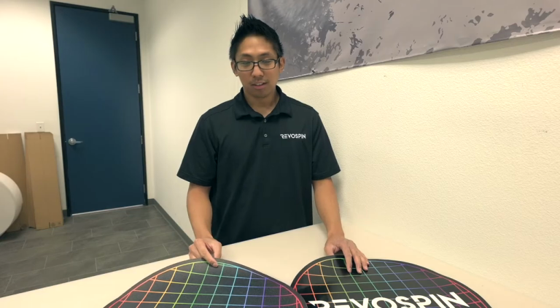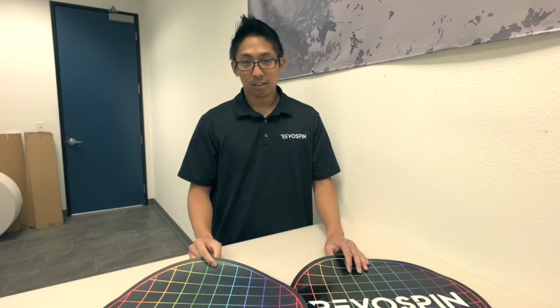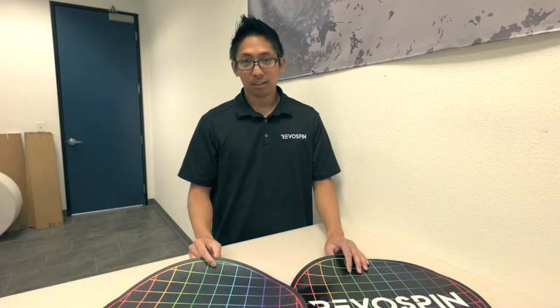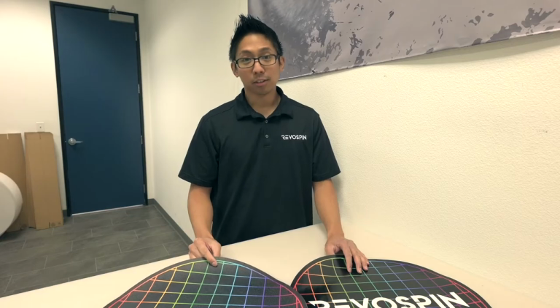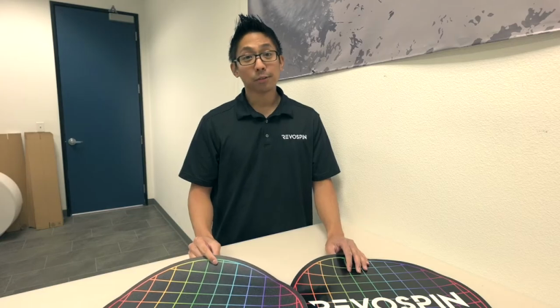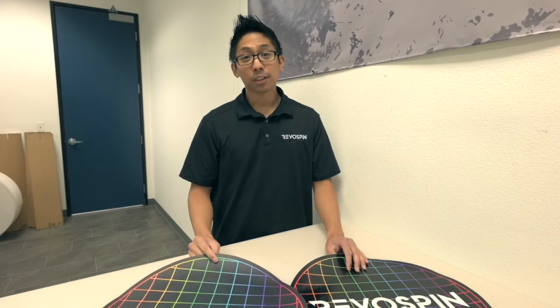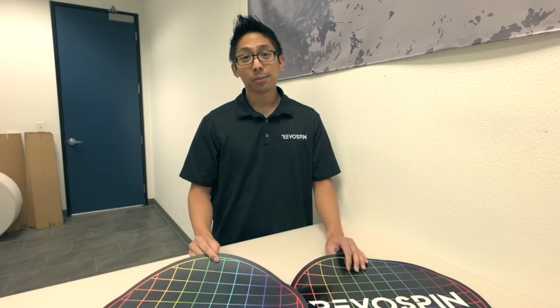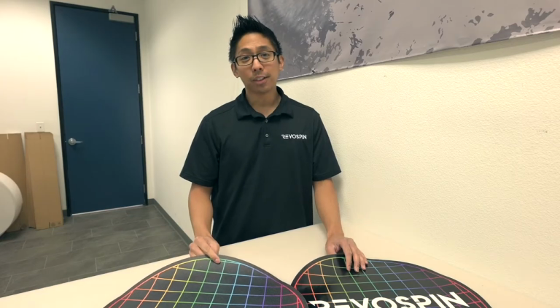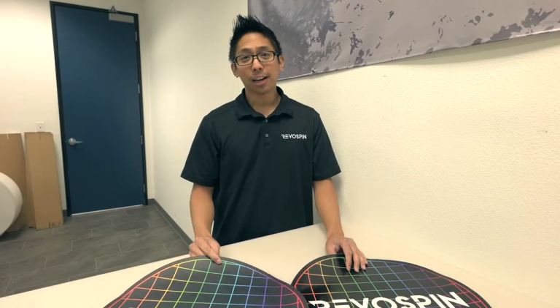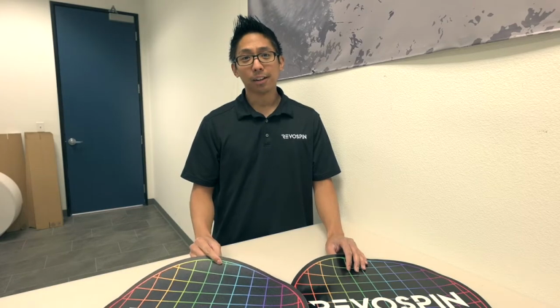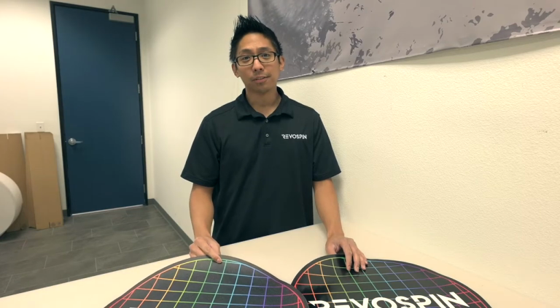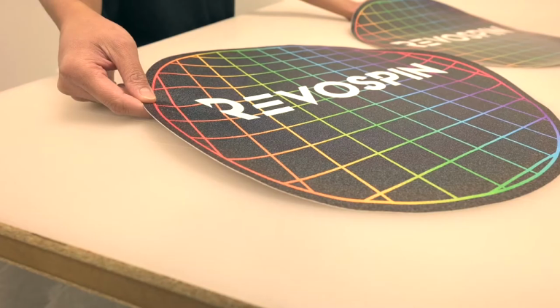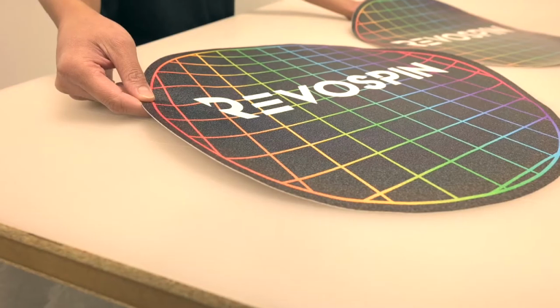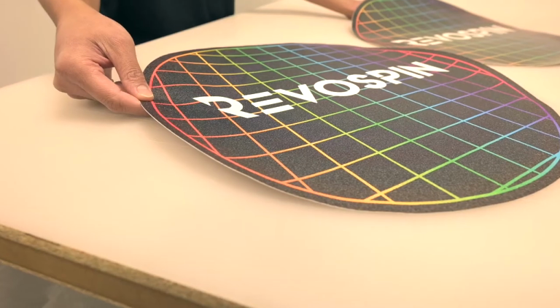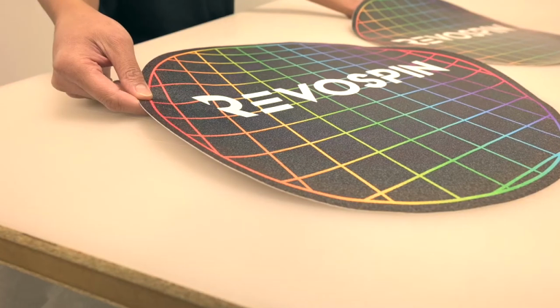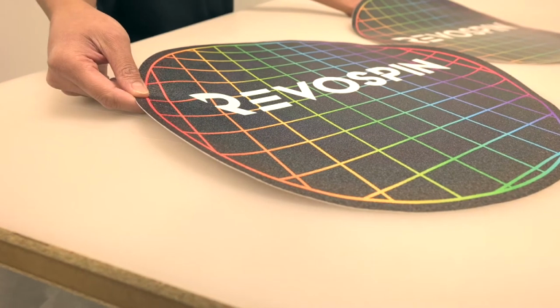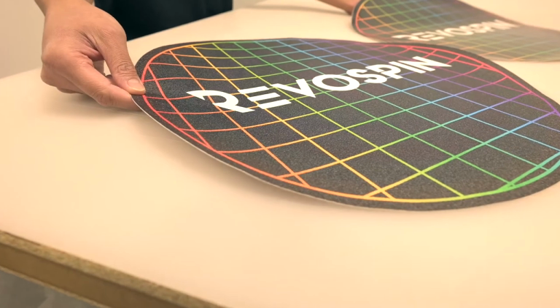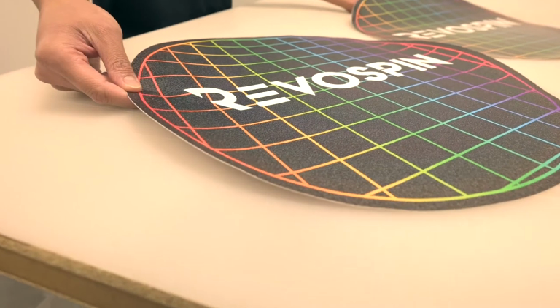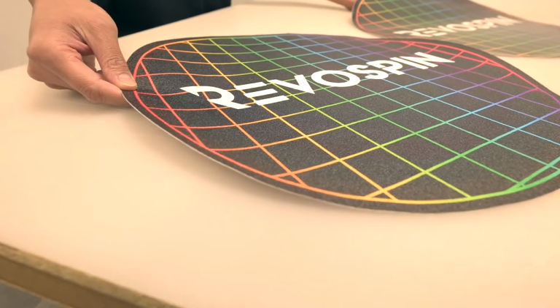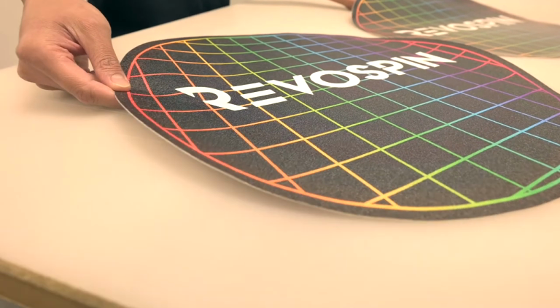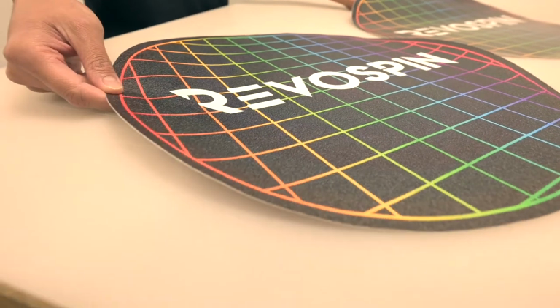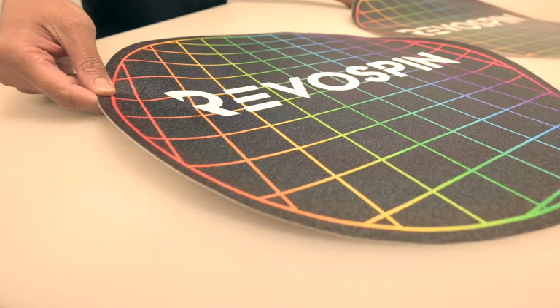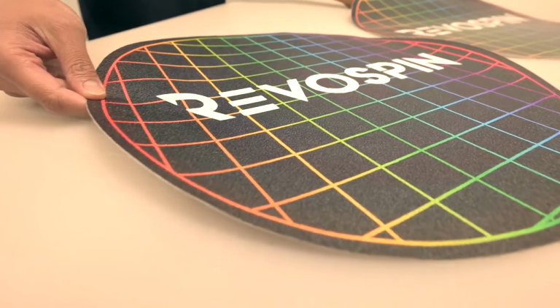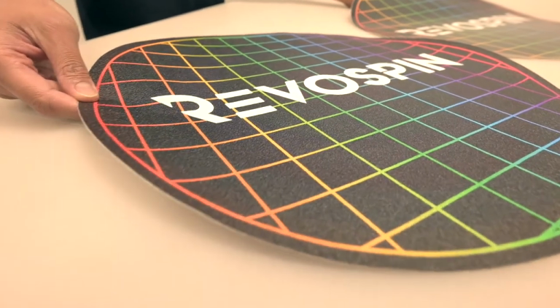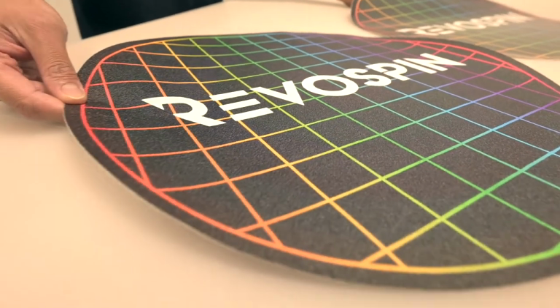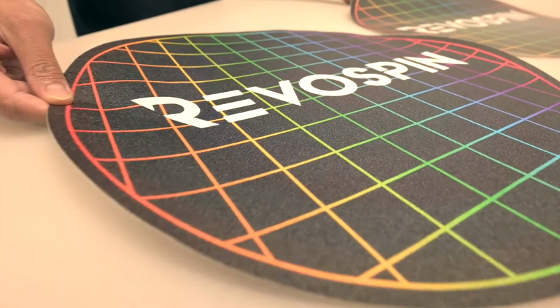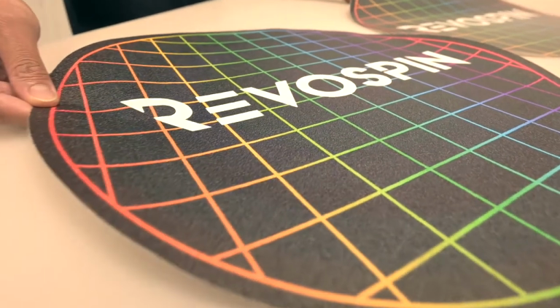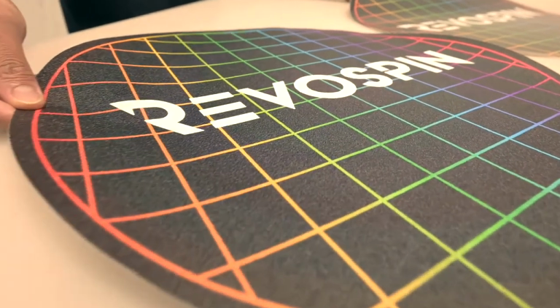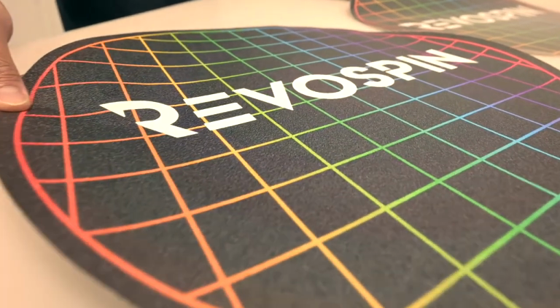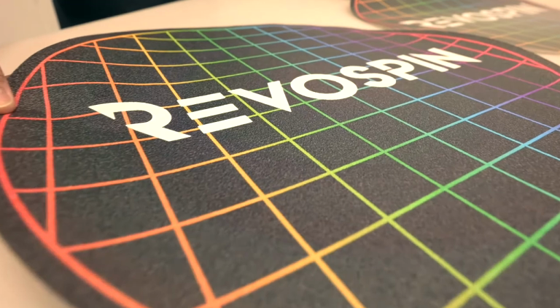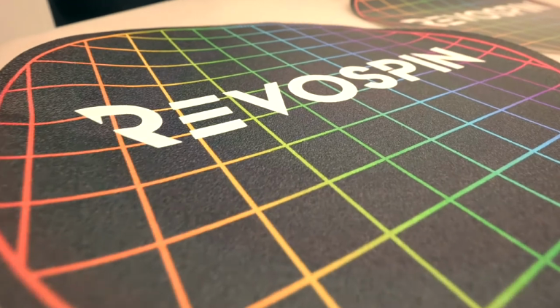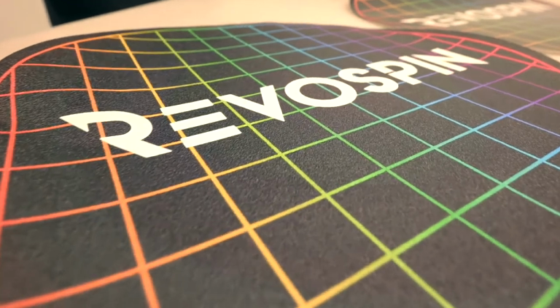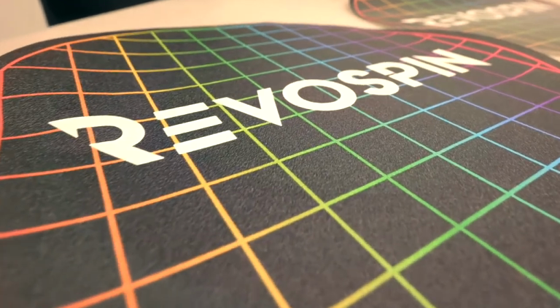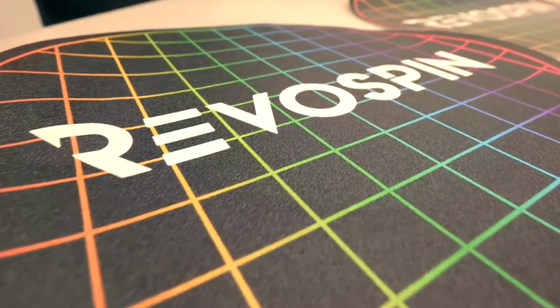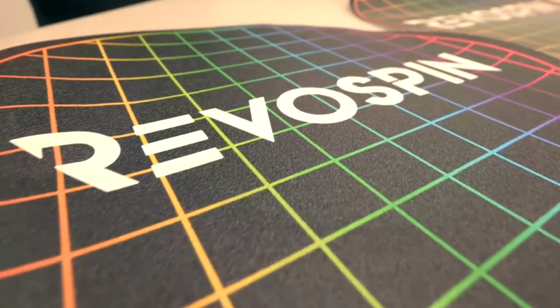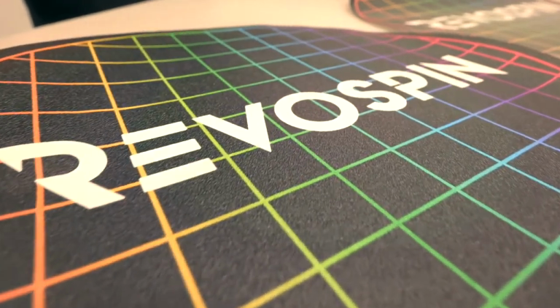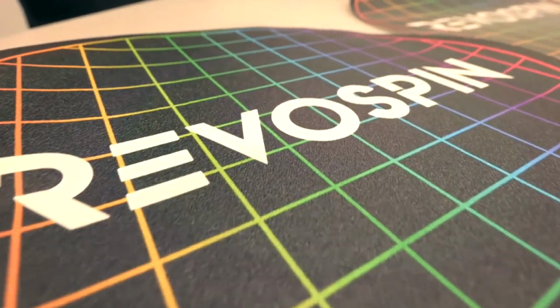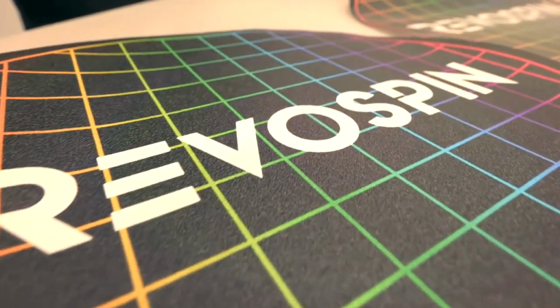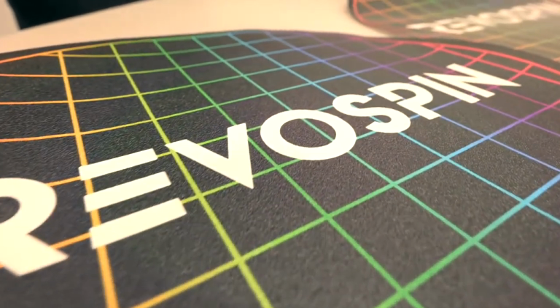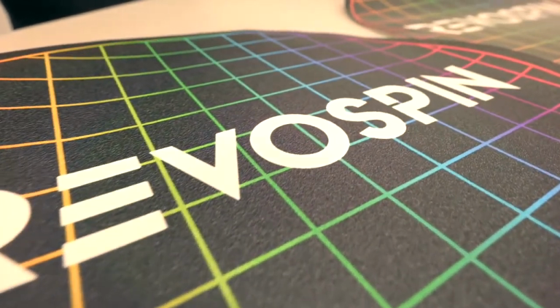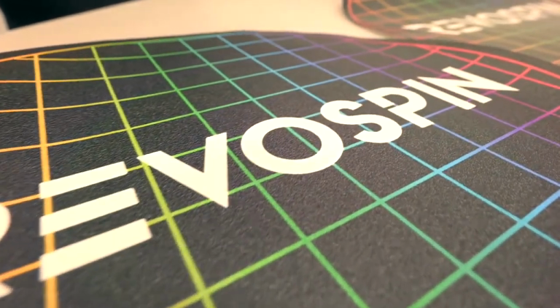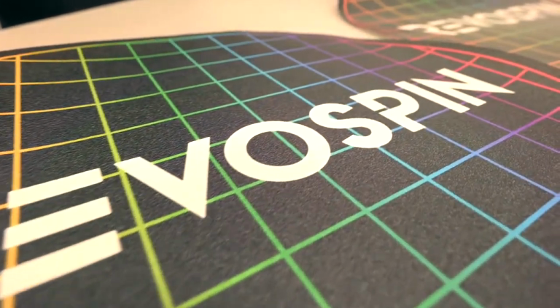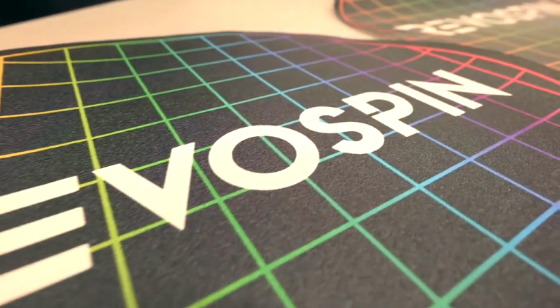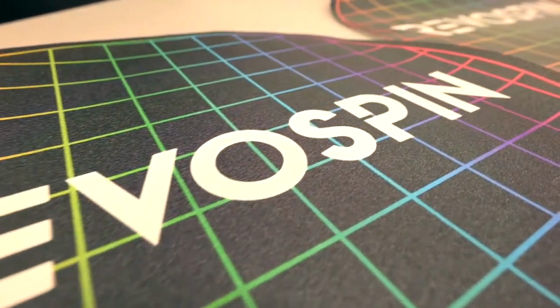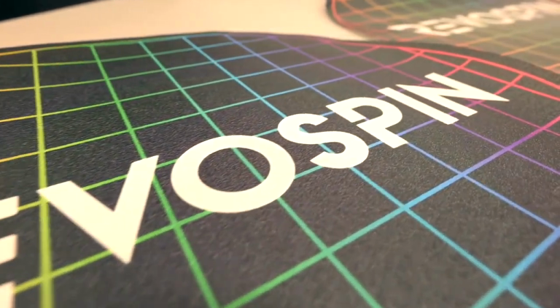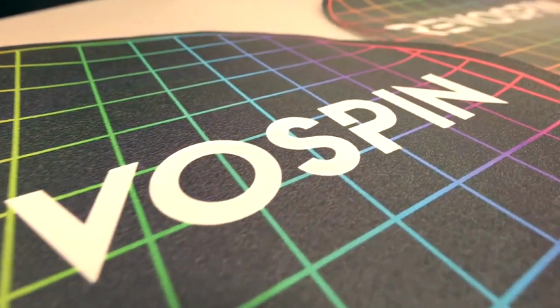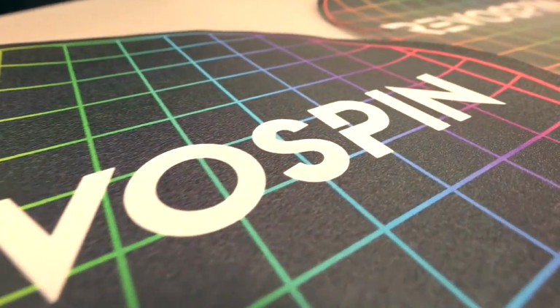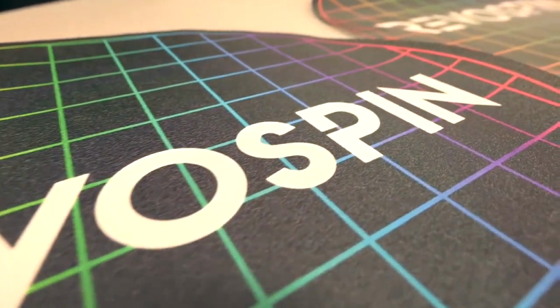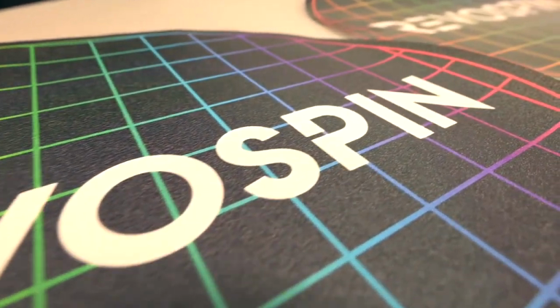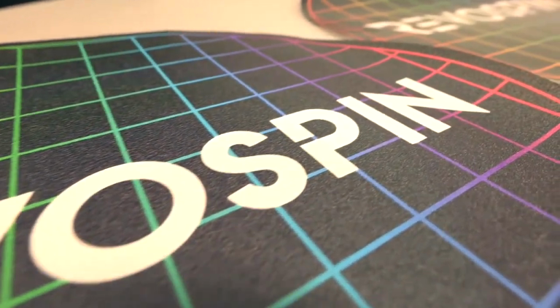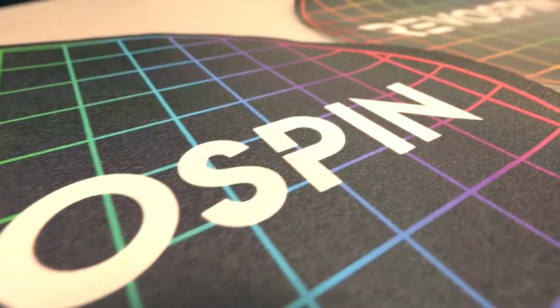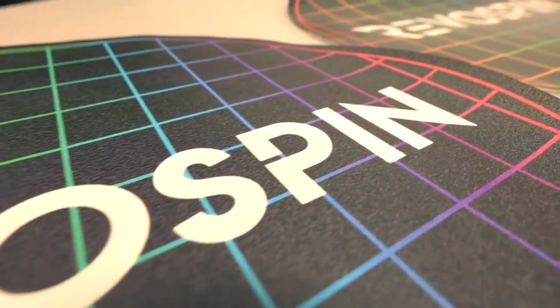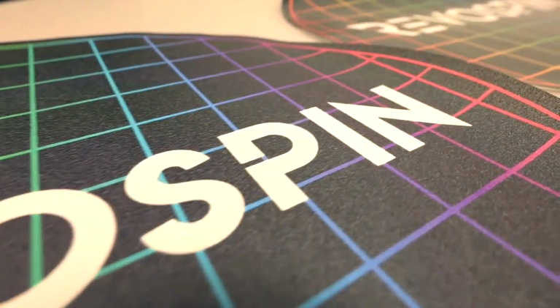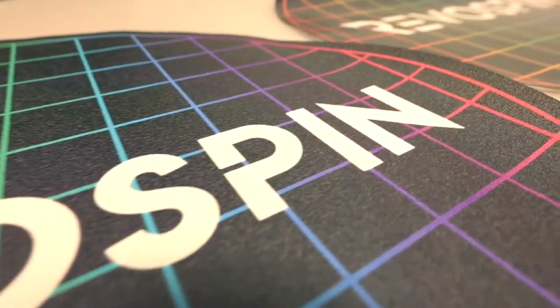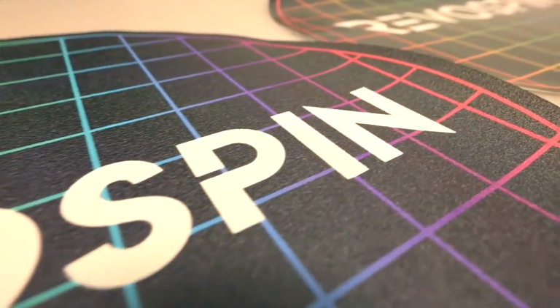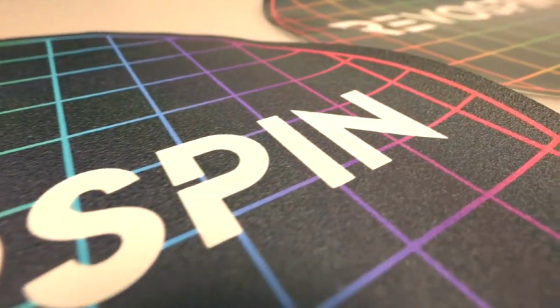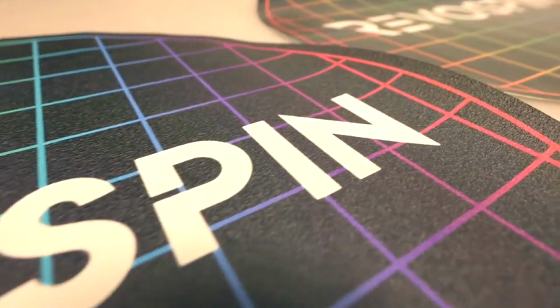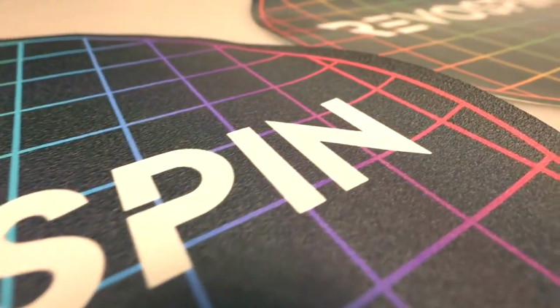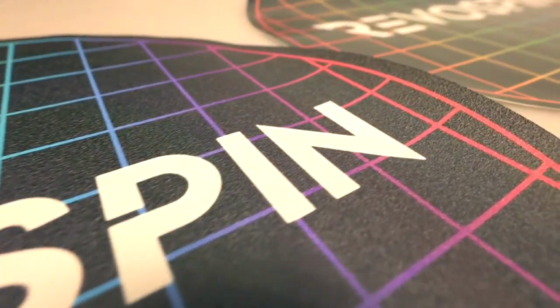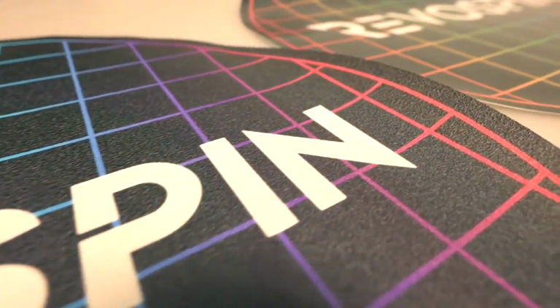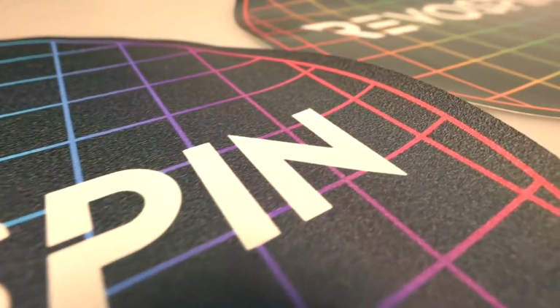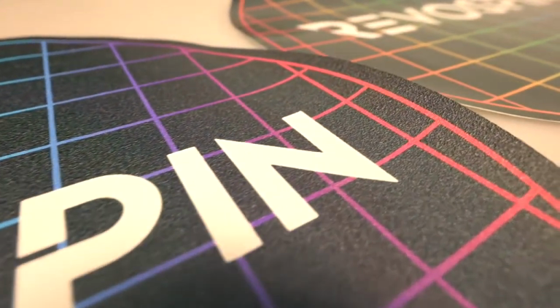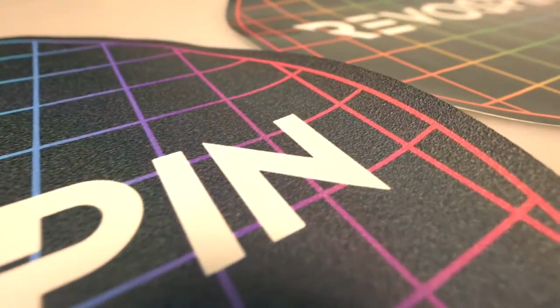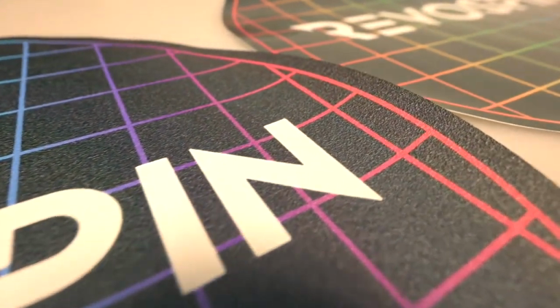First we have our matte version of our platform print and as you can see there's a textured surface to make it anti-slip.